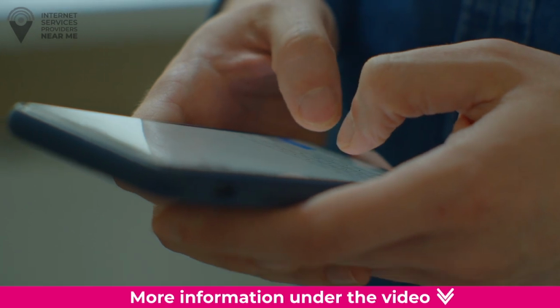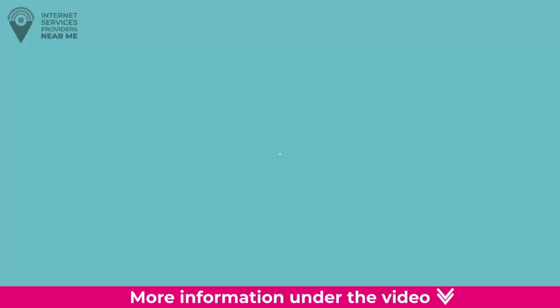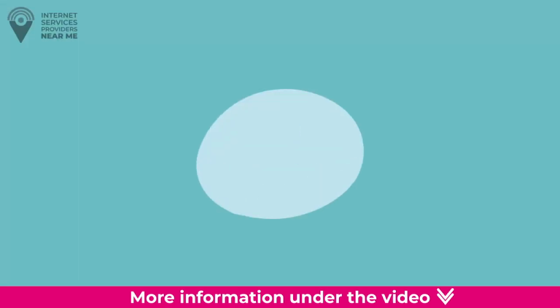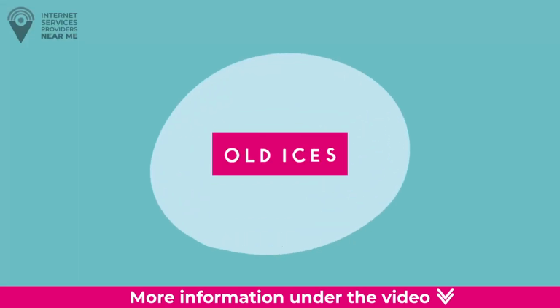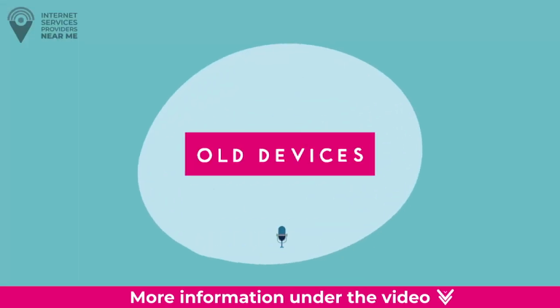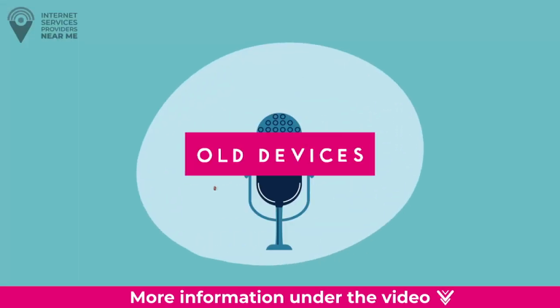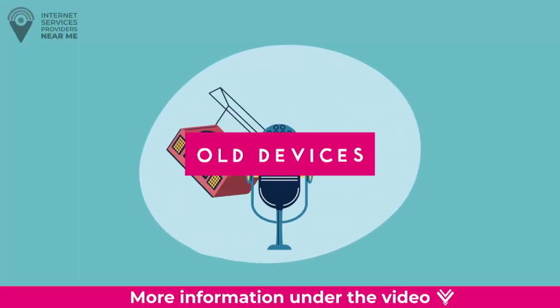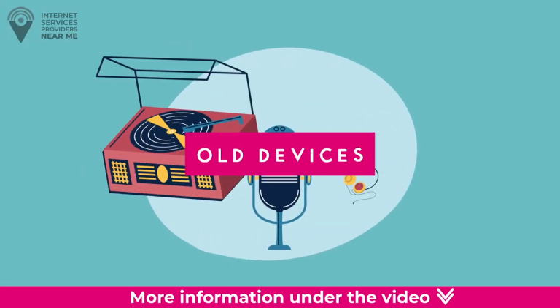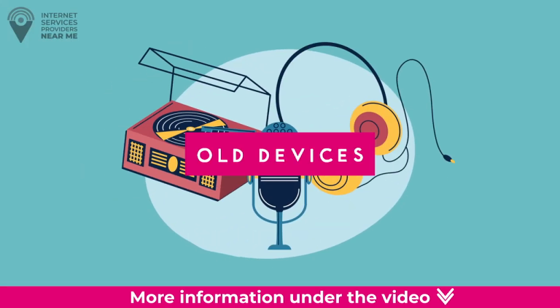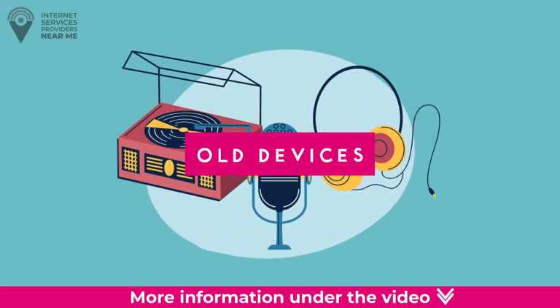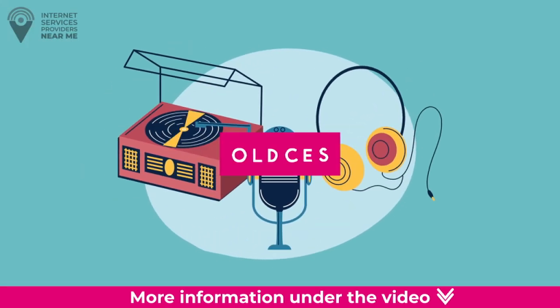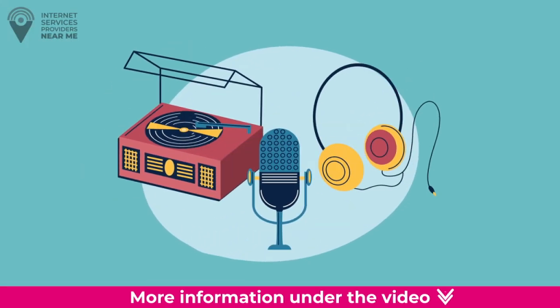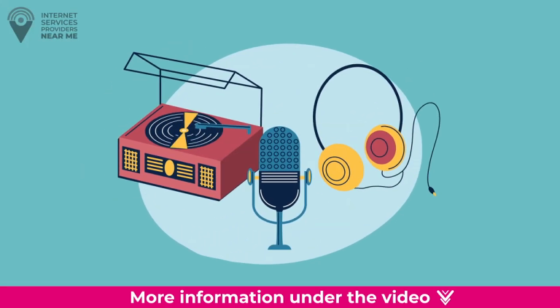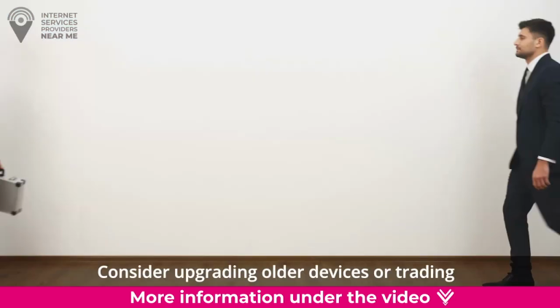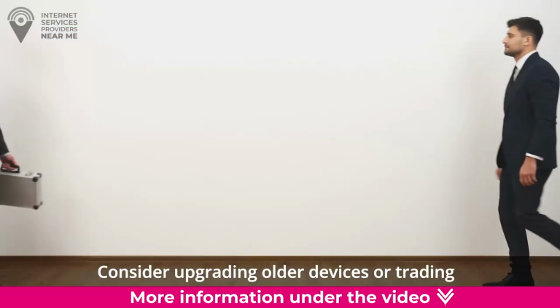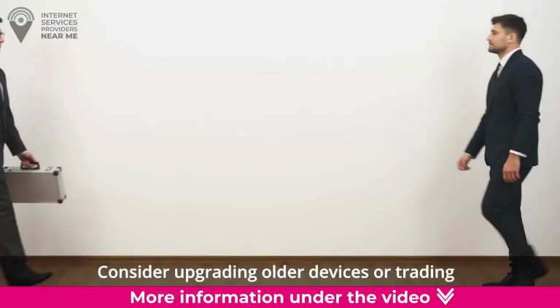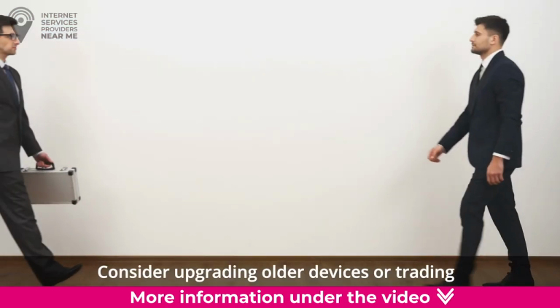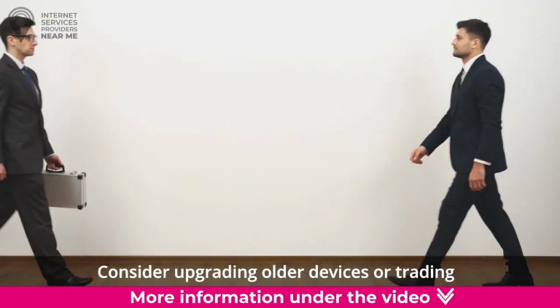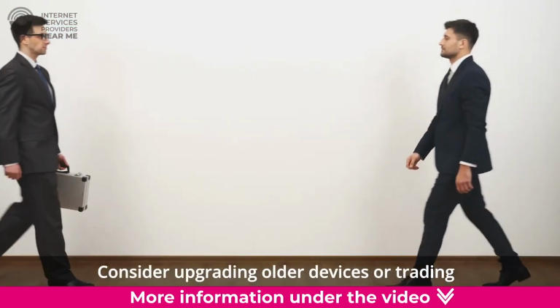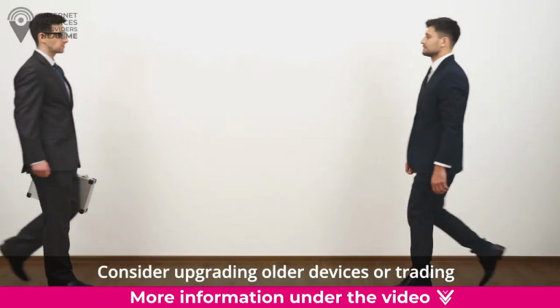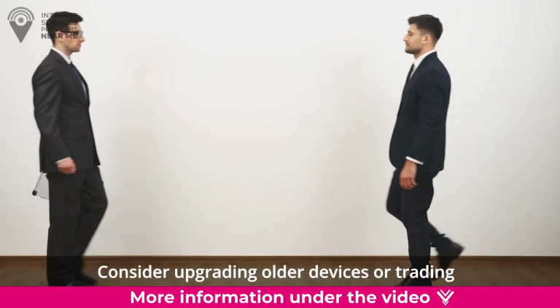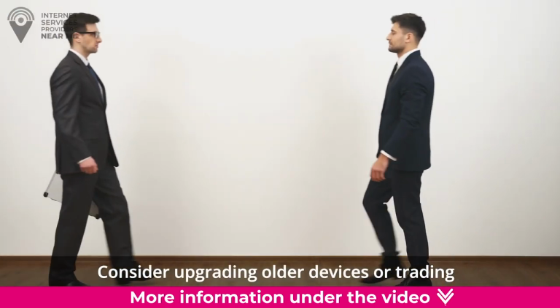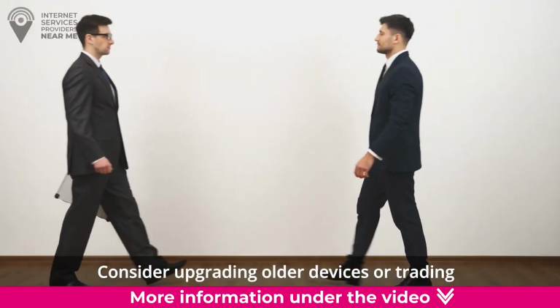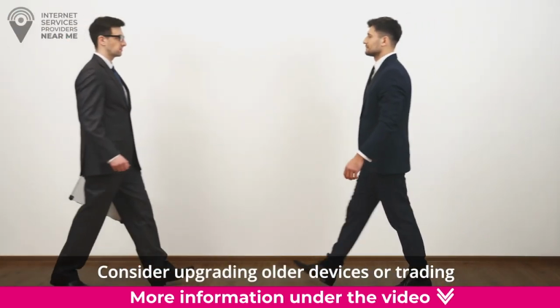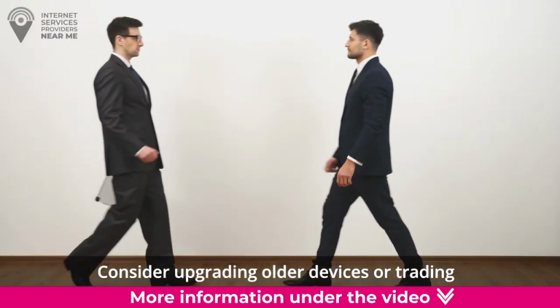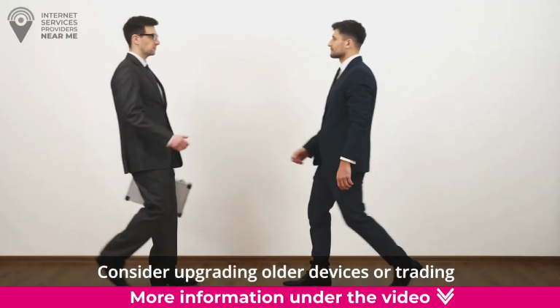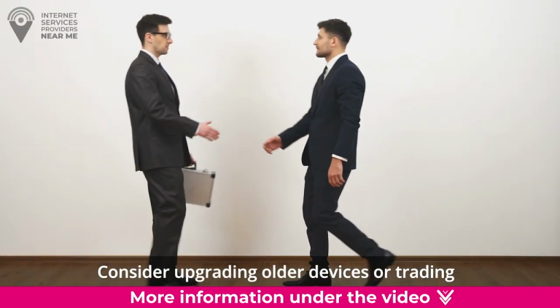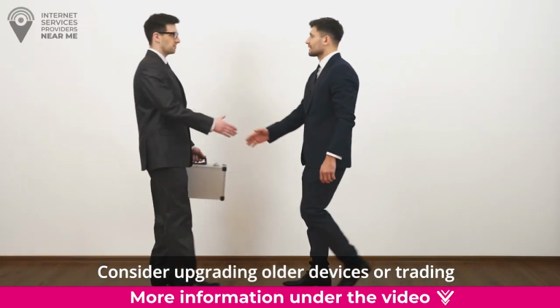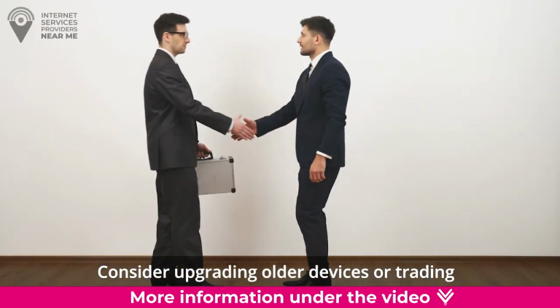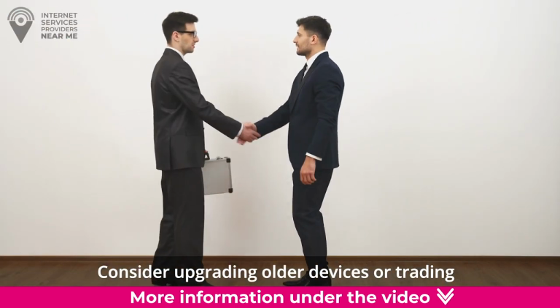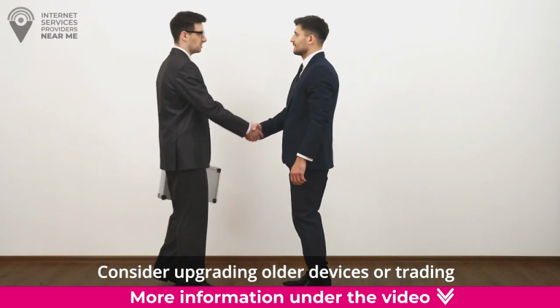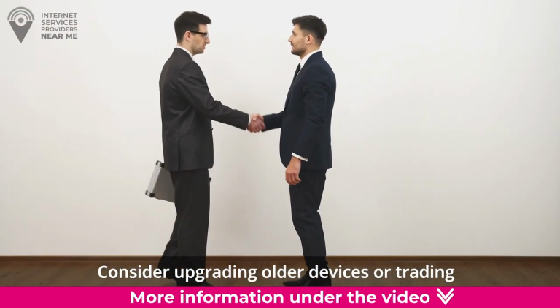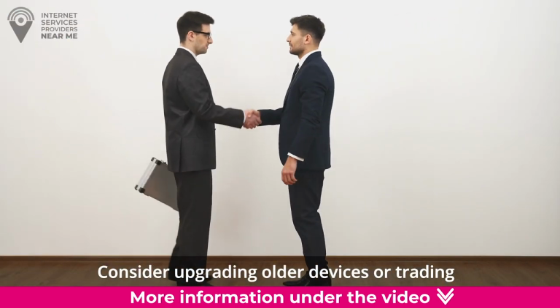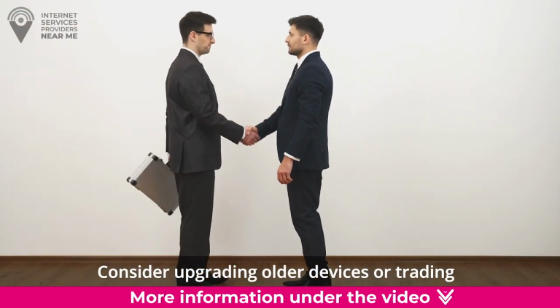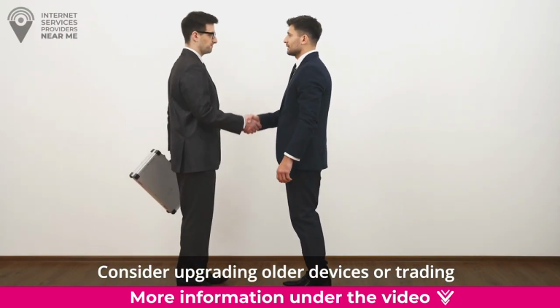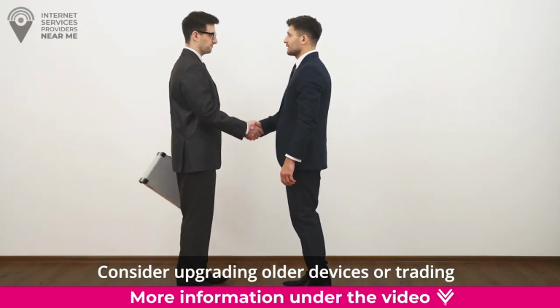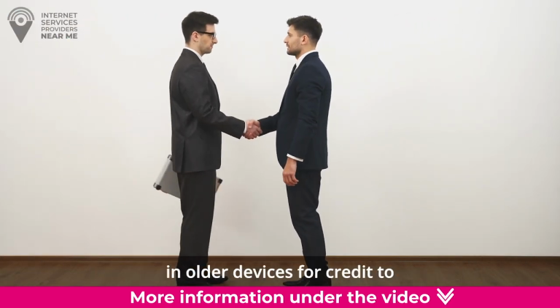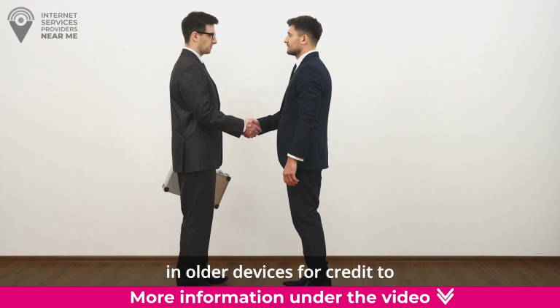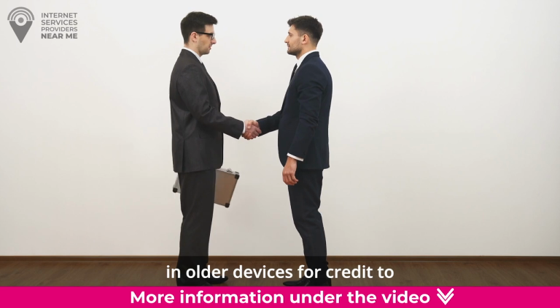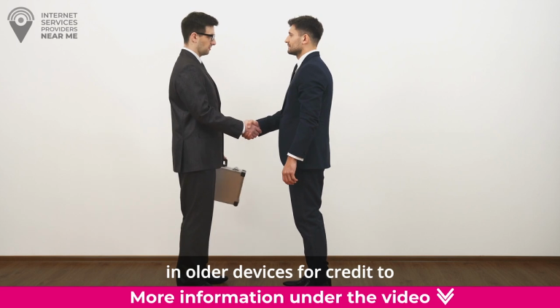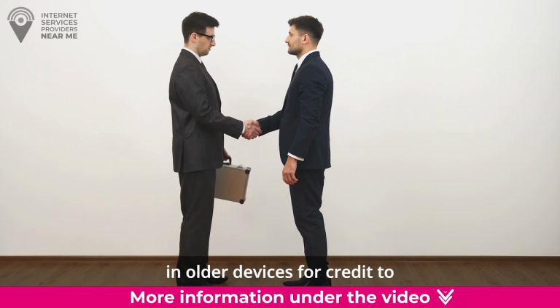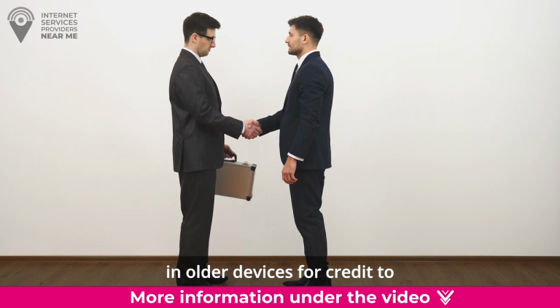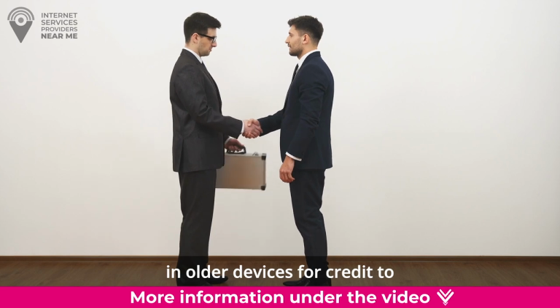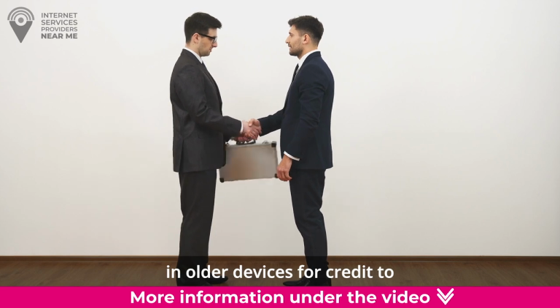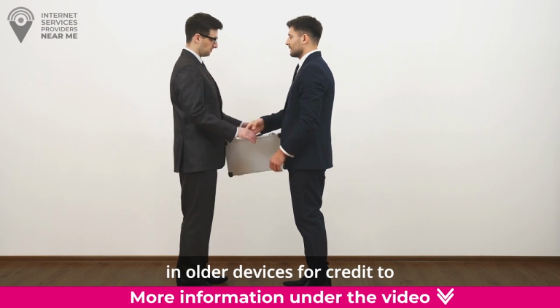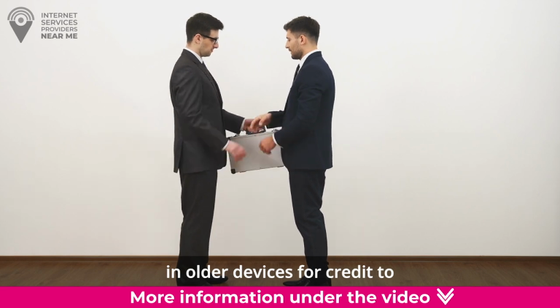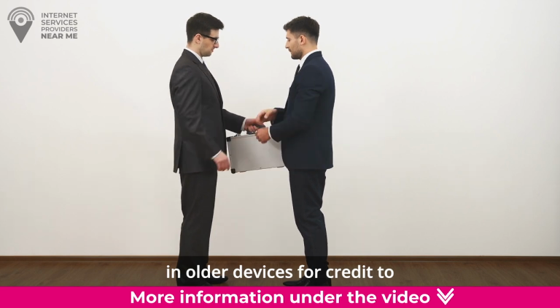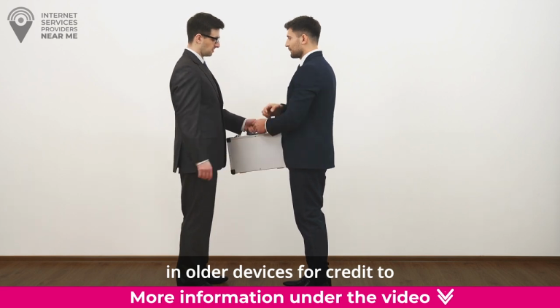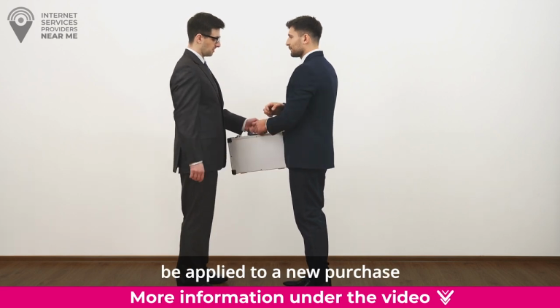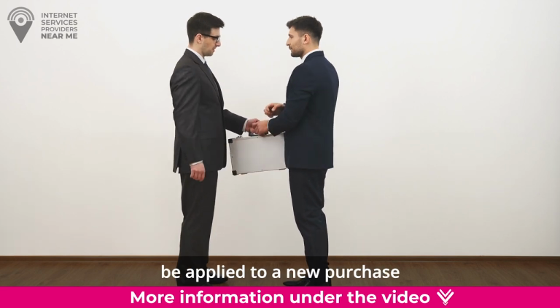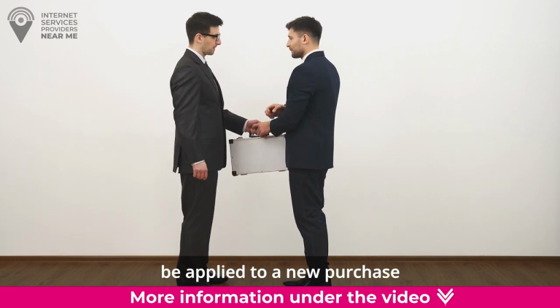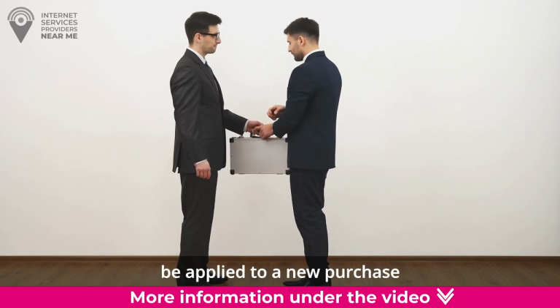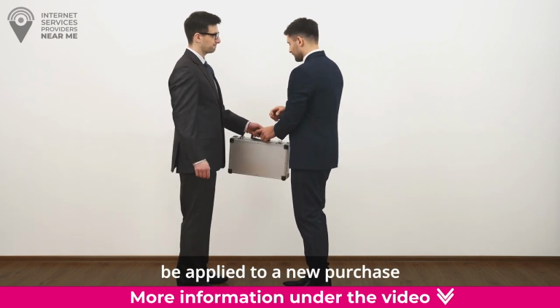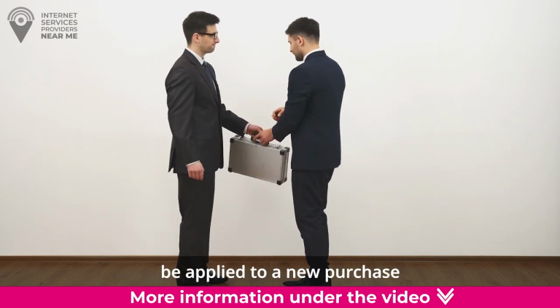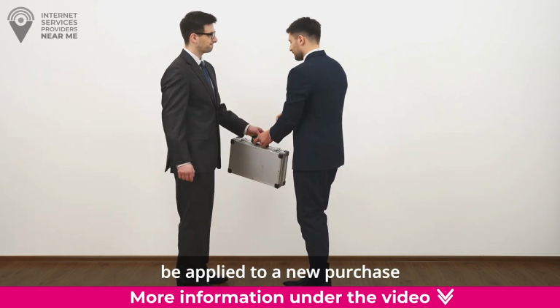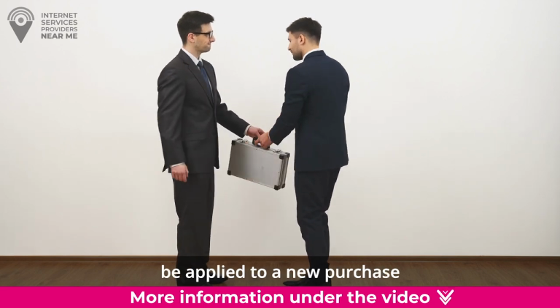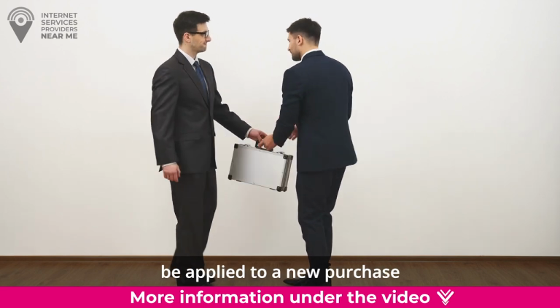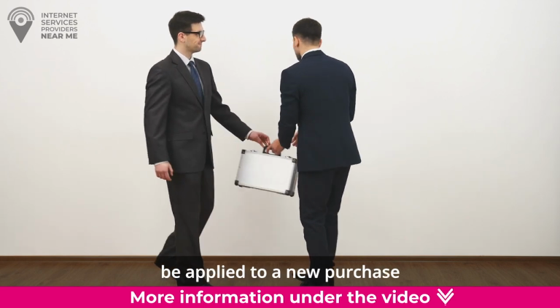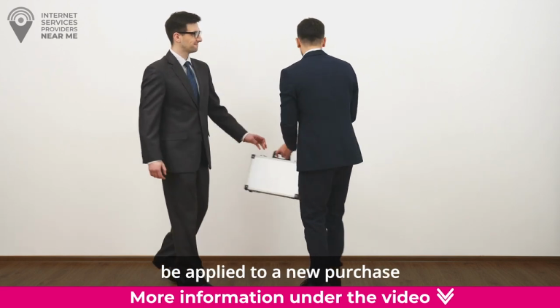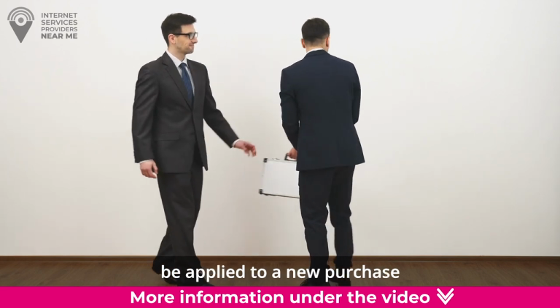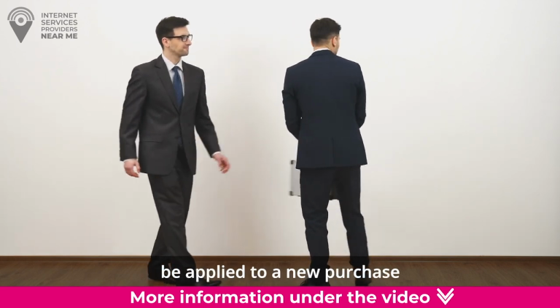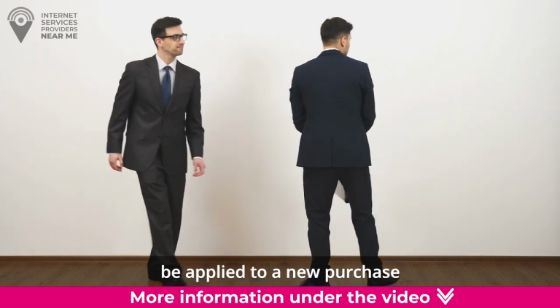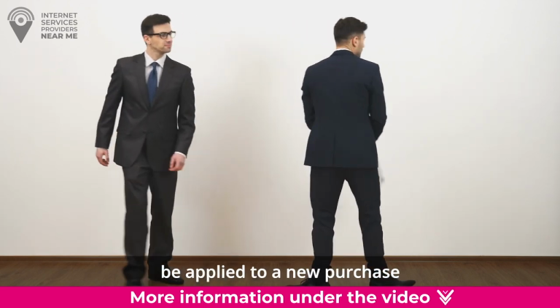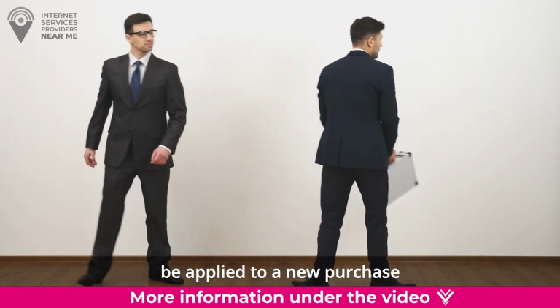Old devices. Consider upgrading older devices or trading in older devices for credit to be applied to a new purchase.